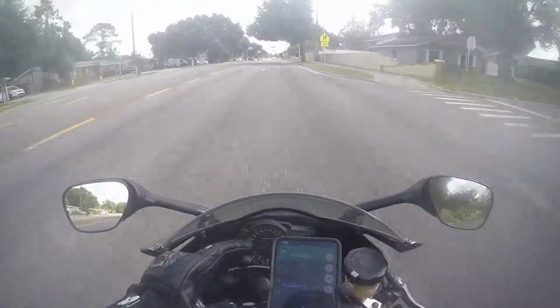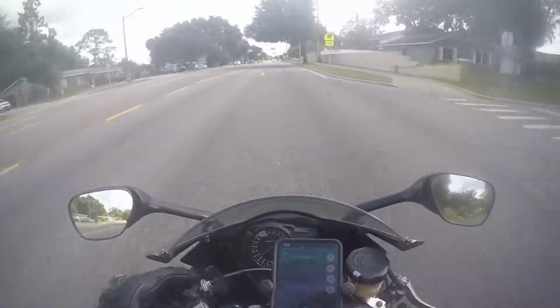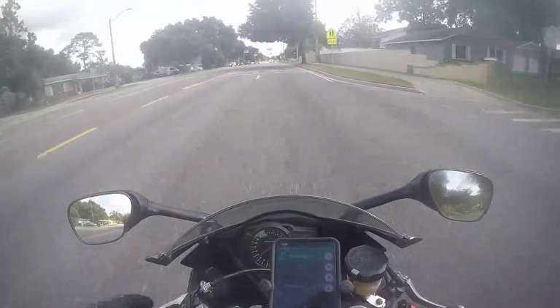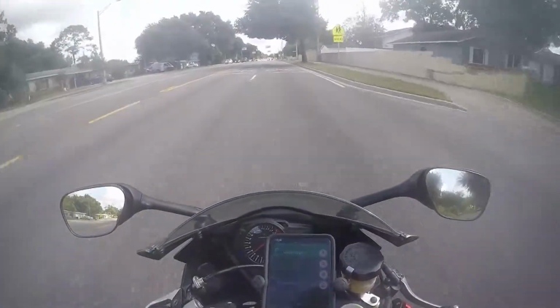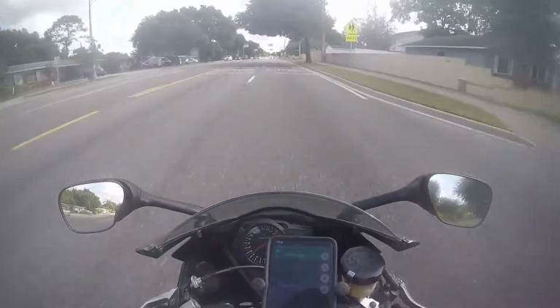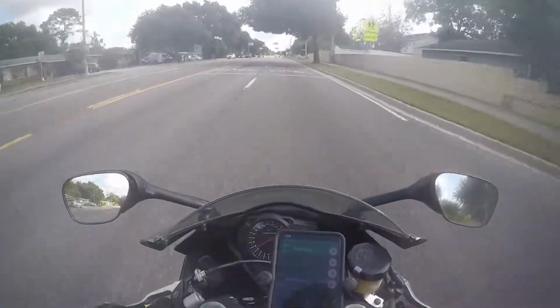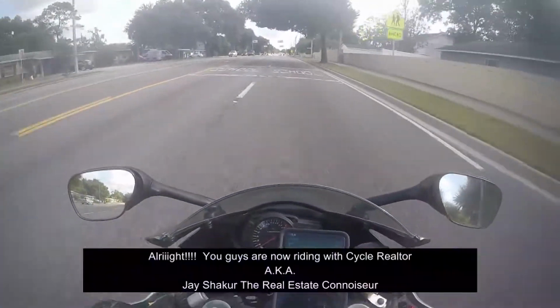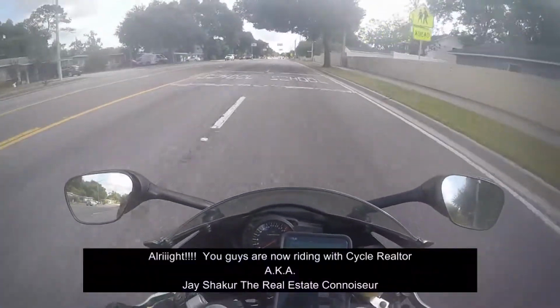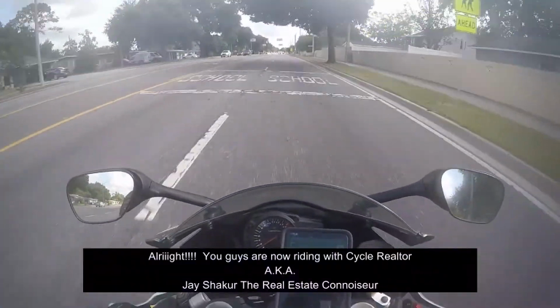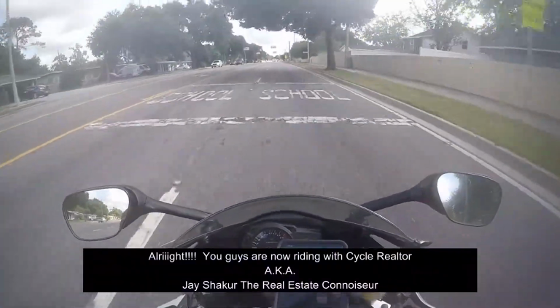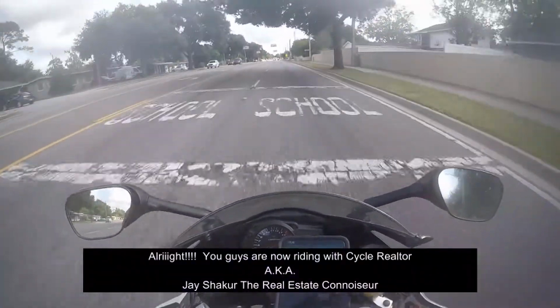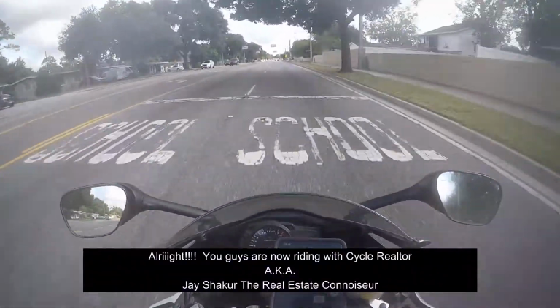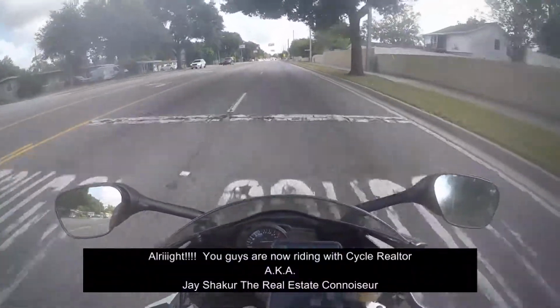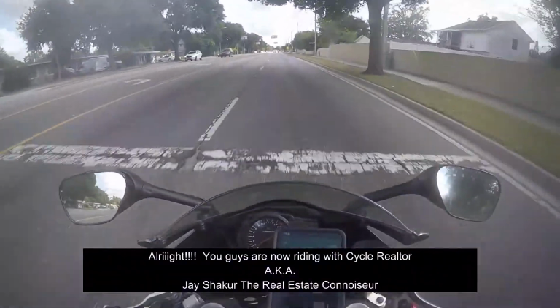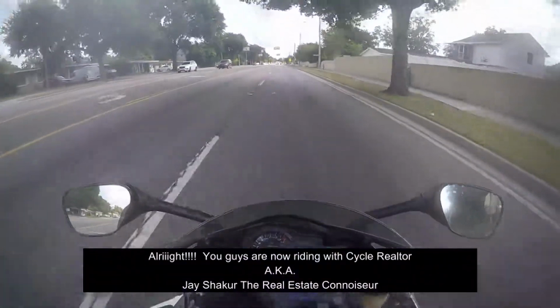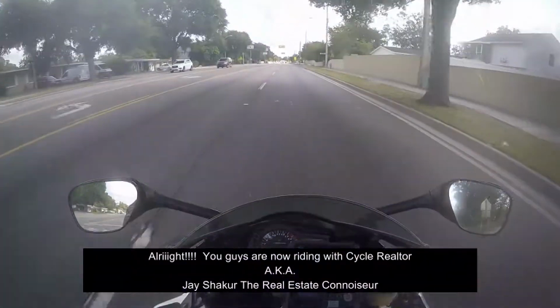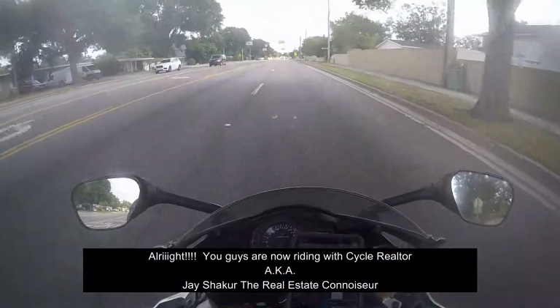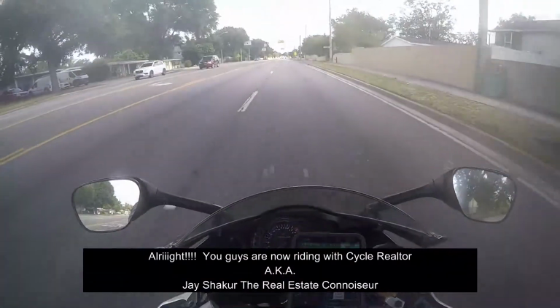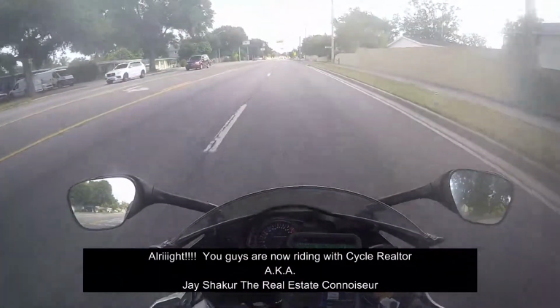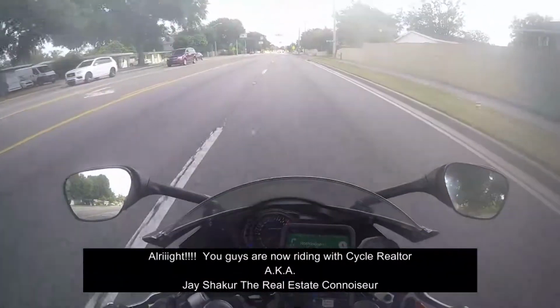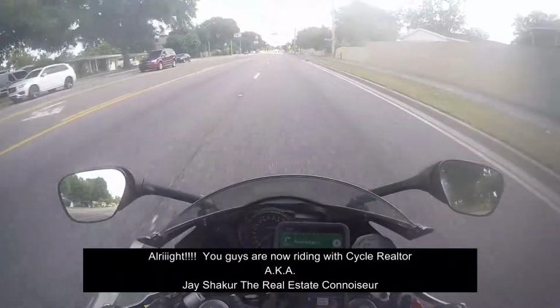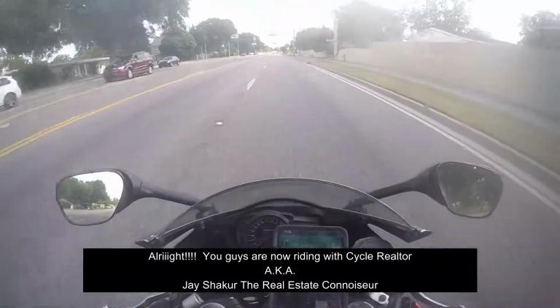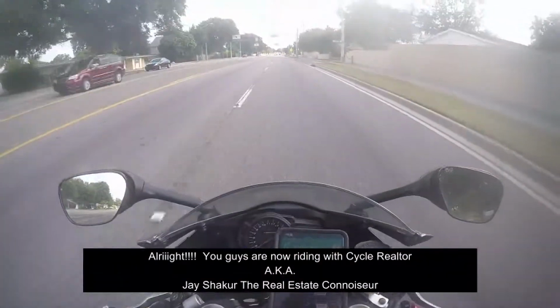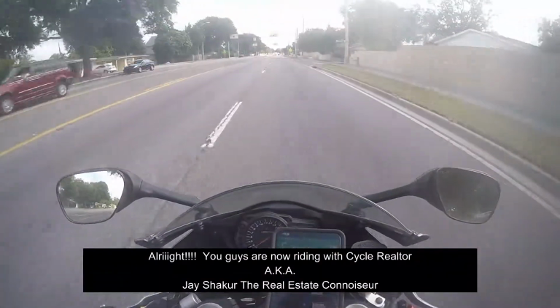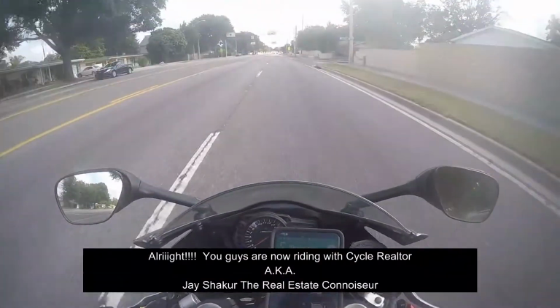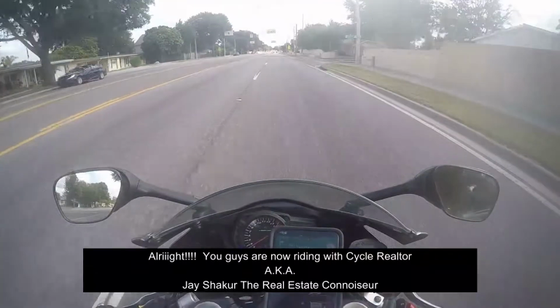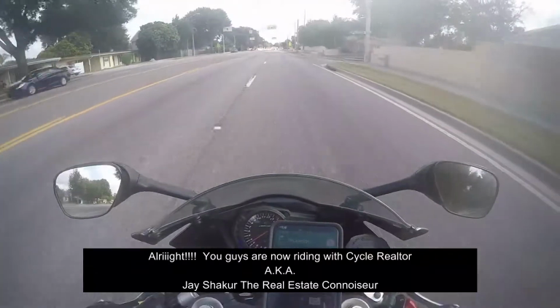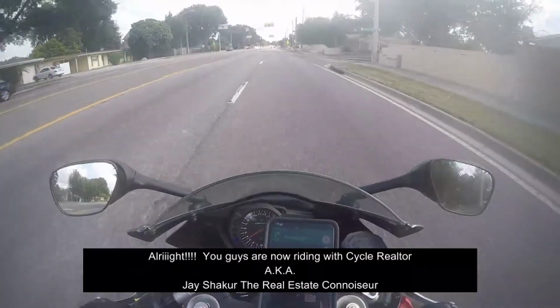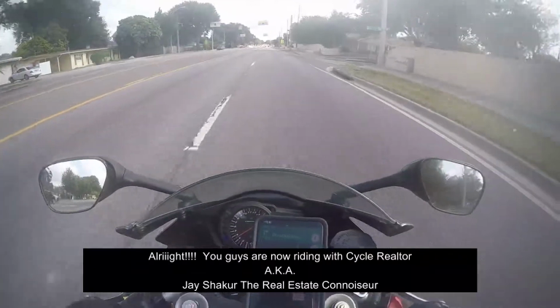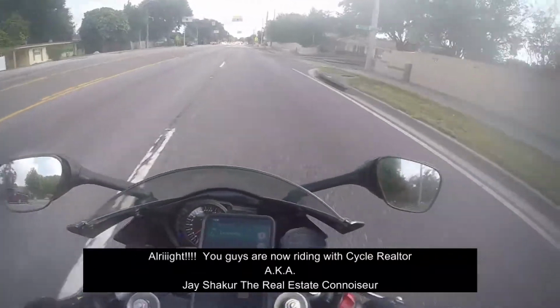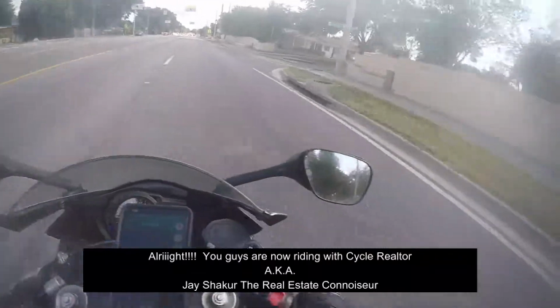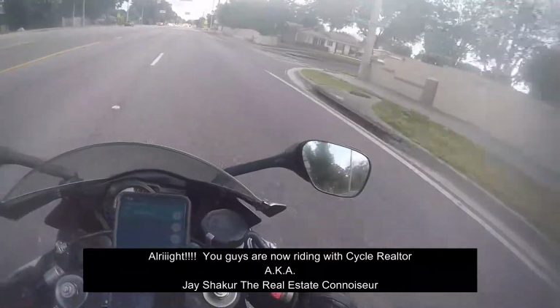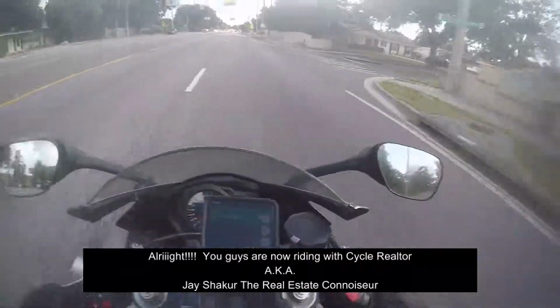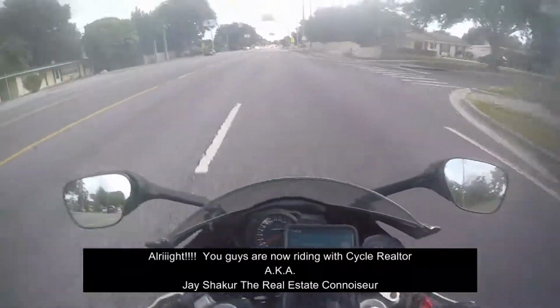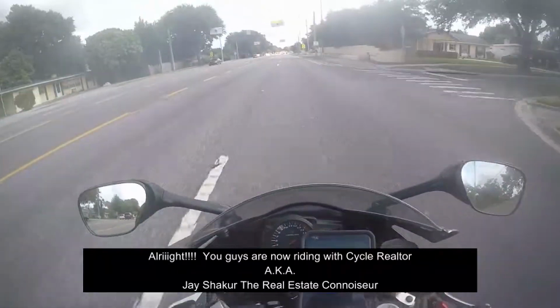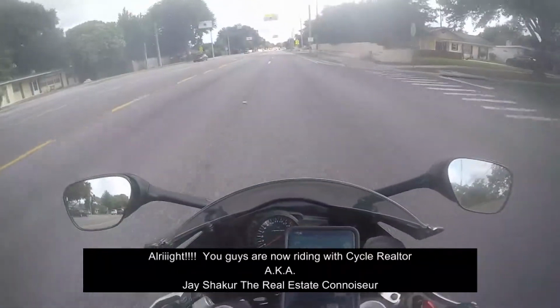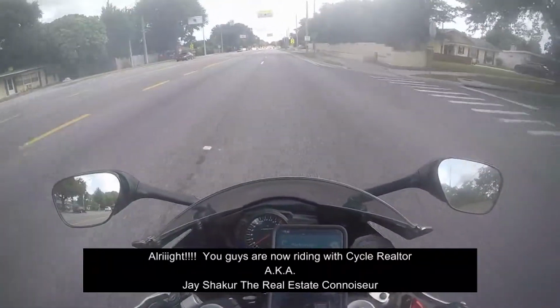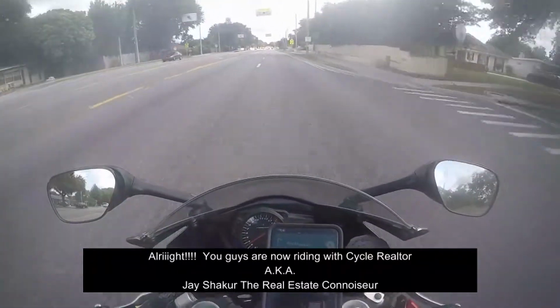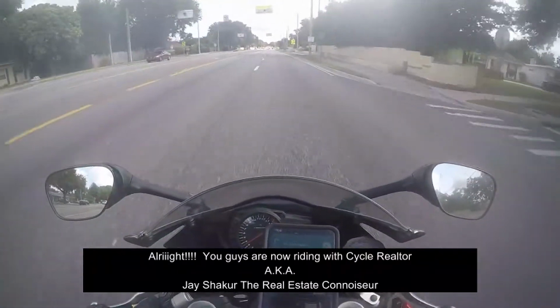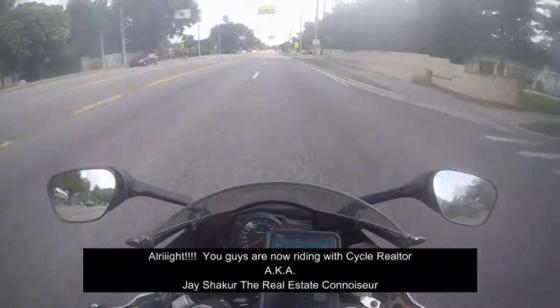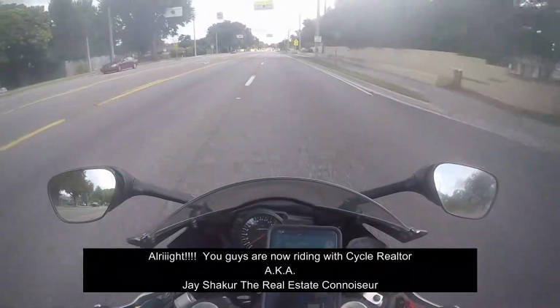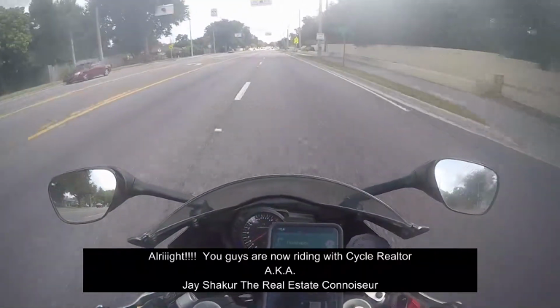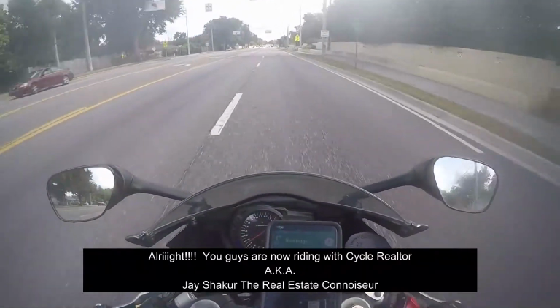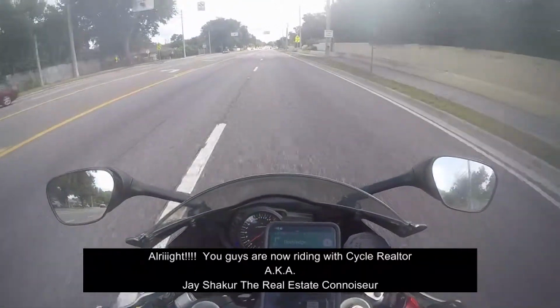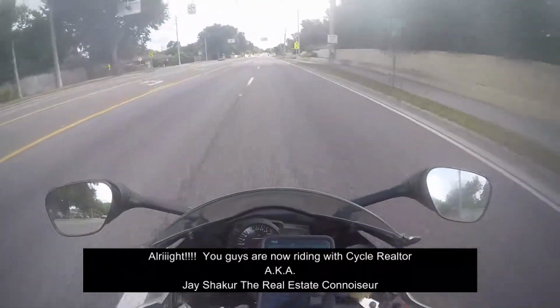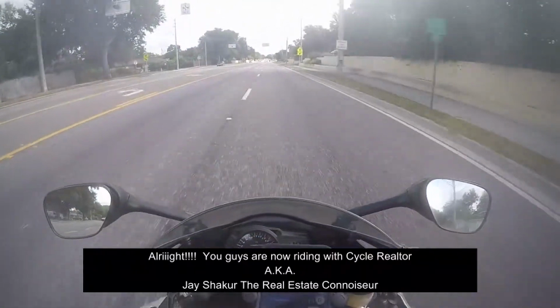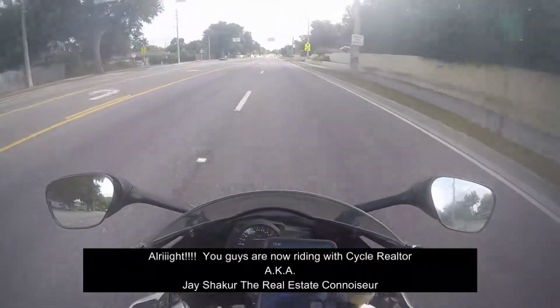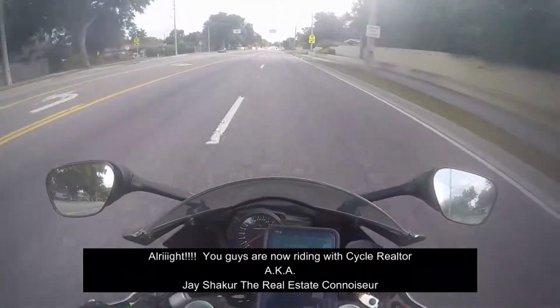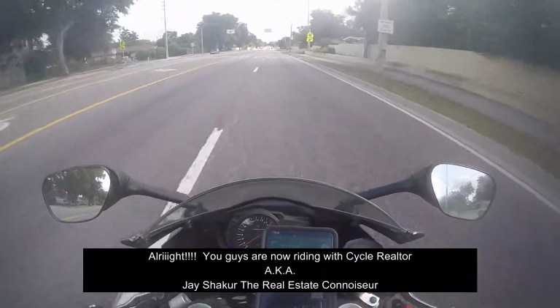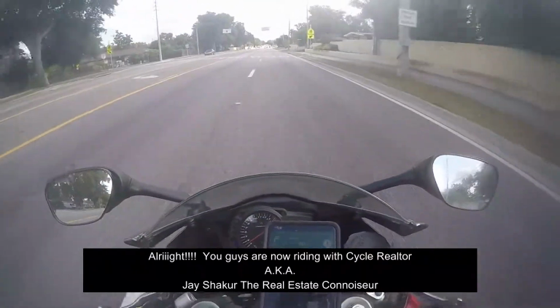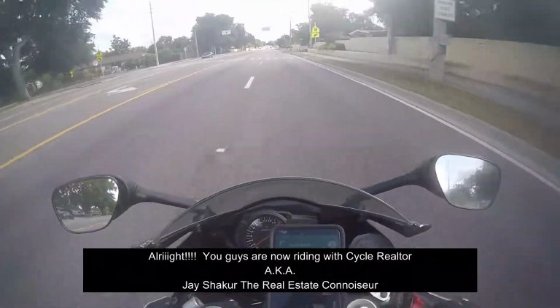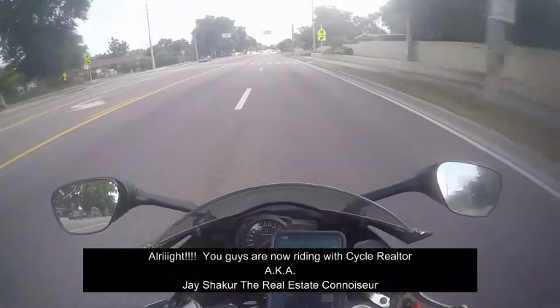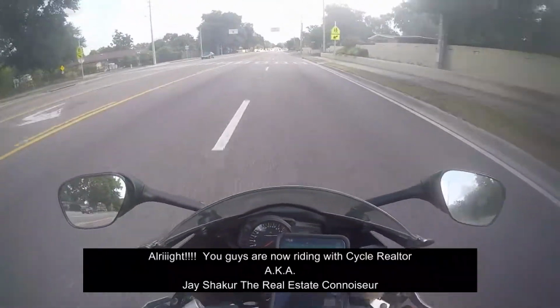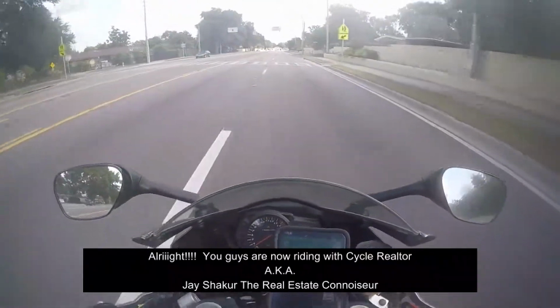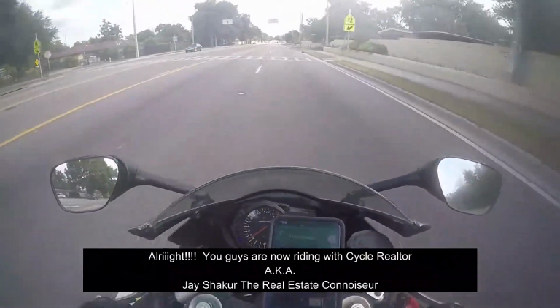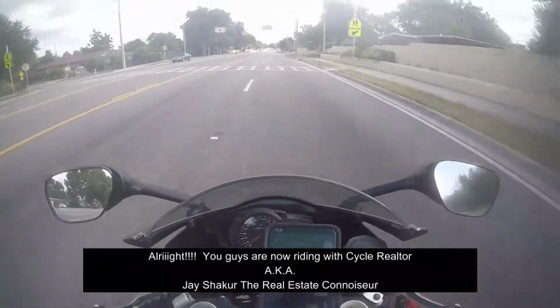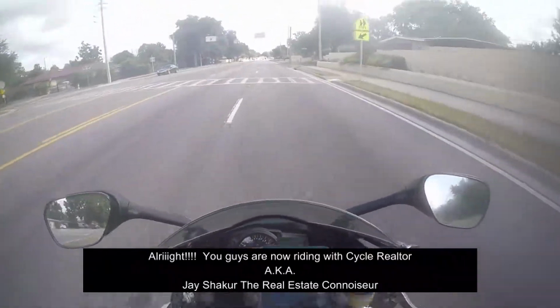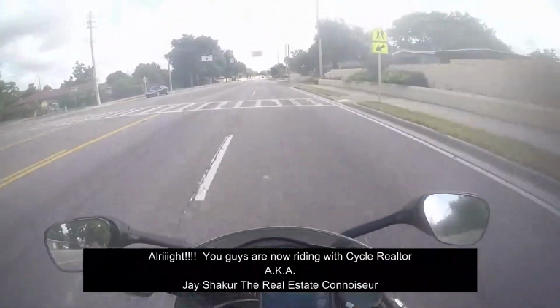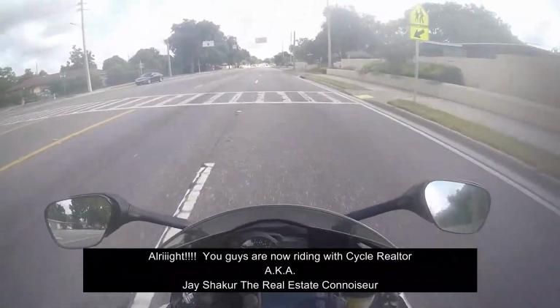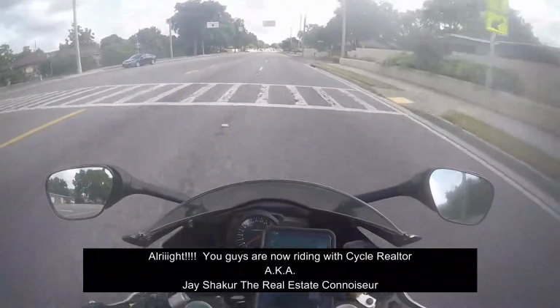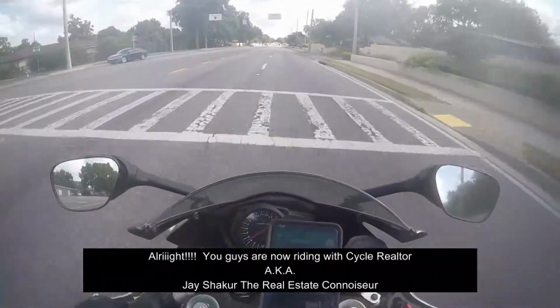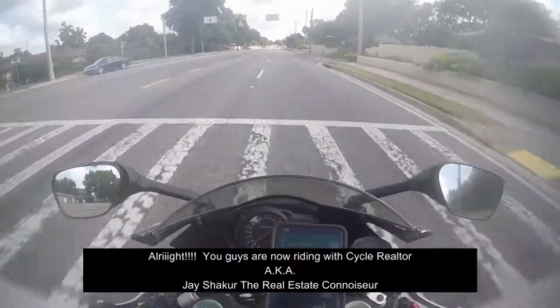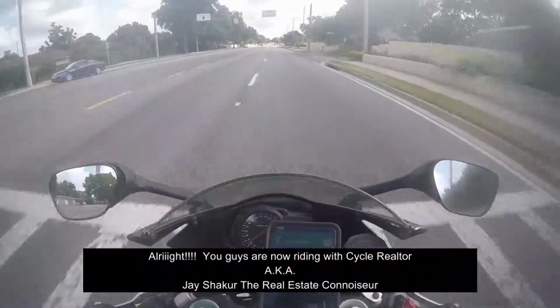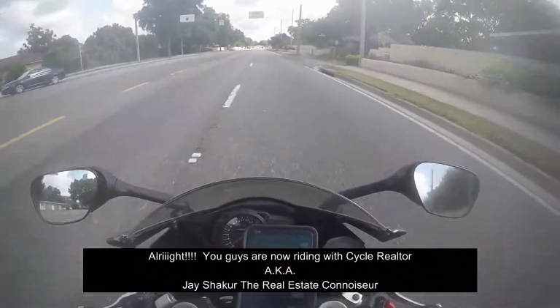All right, you guys are now riding with Cycle Hilton, PKAJ Shikor, the real estate connoisseur.